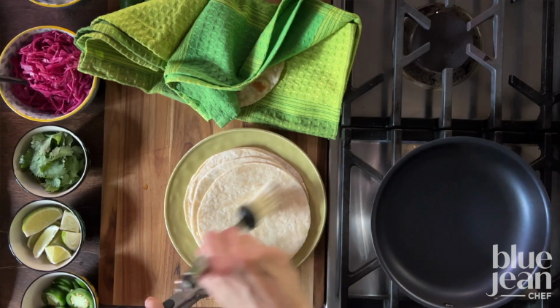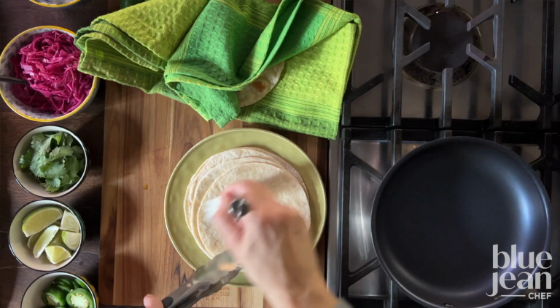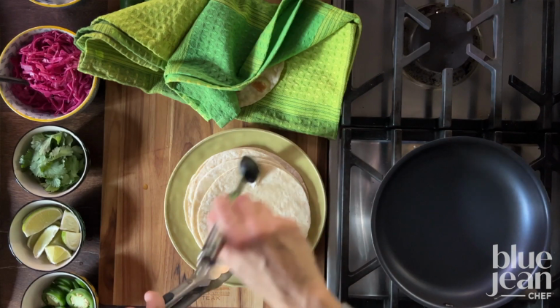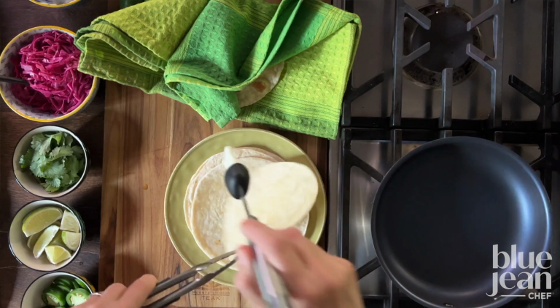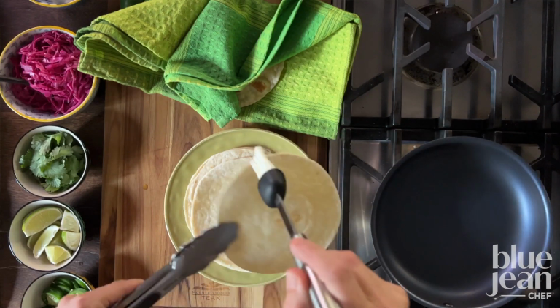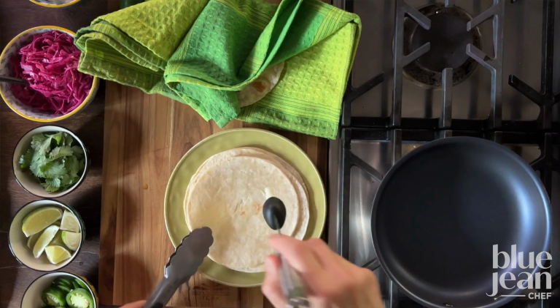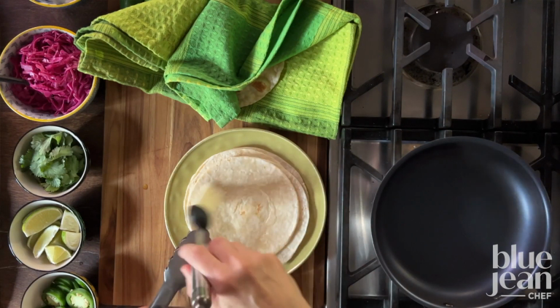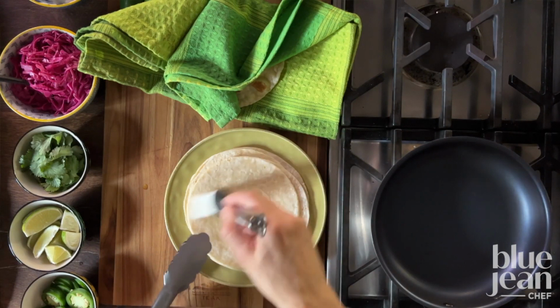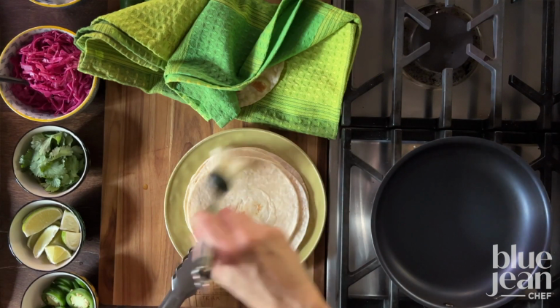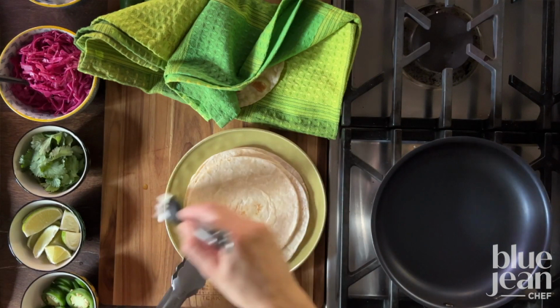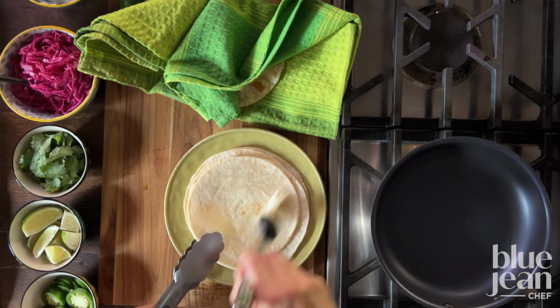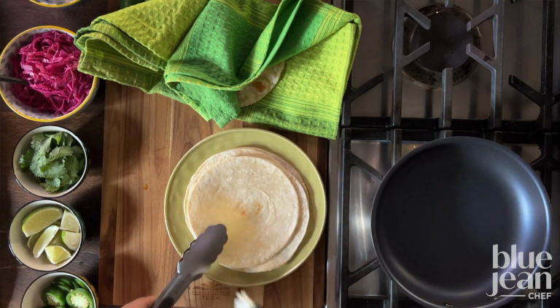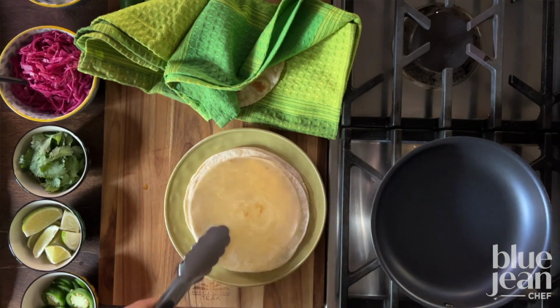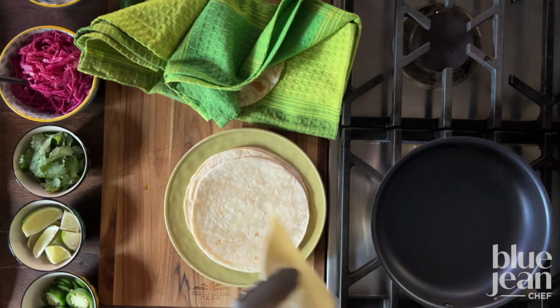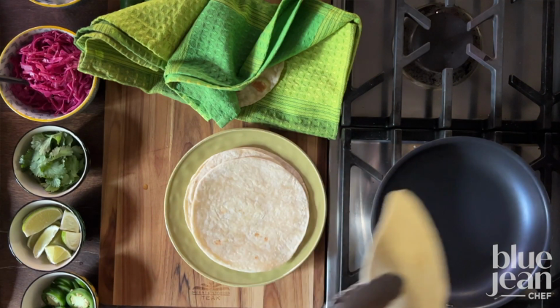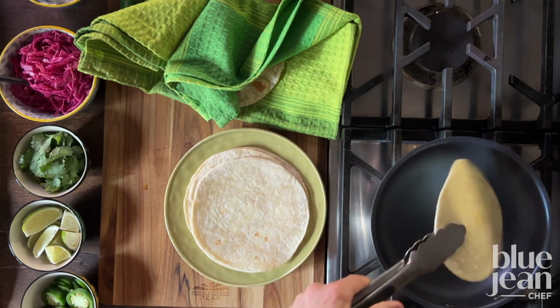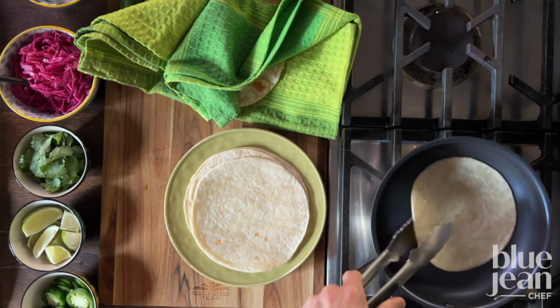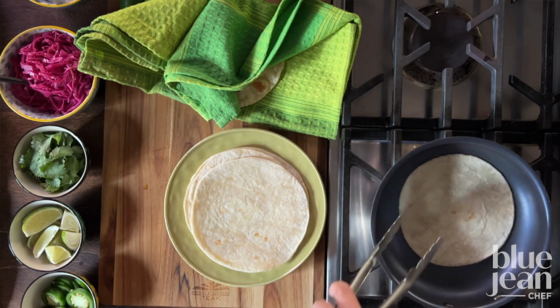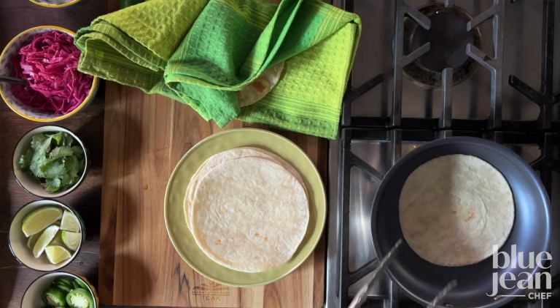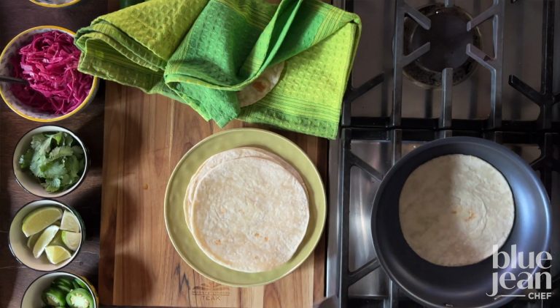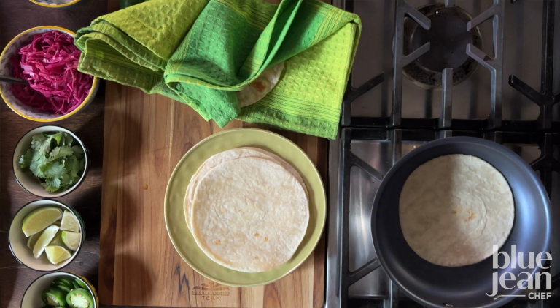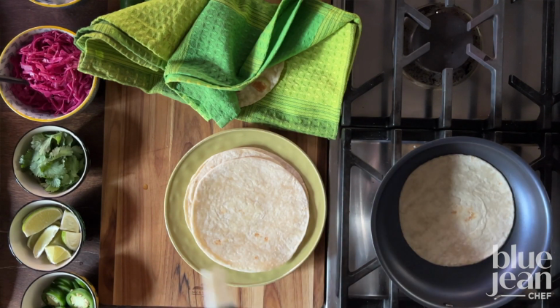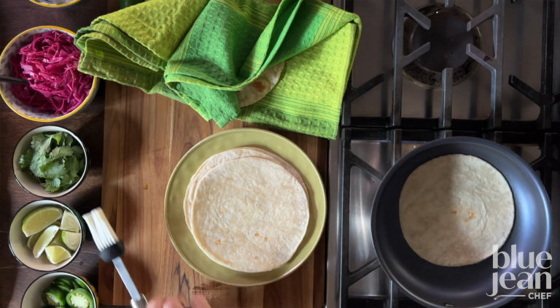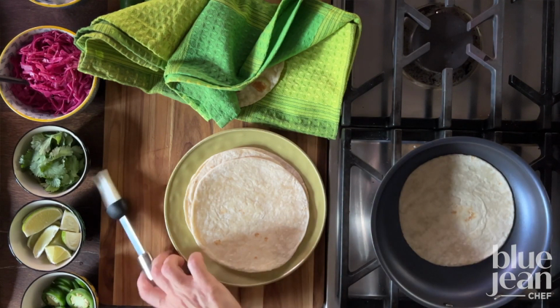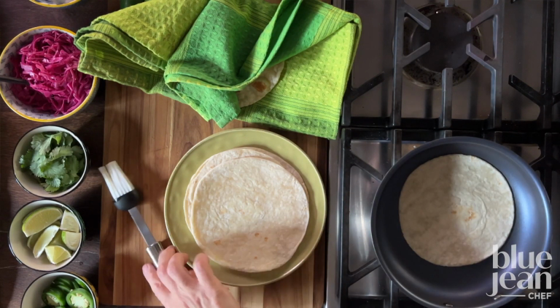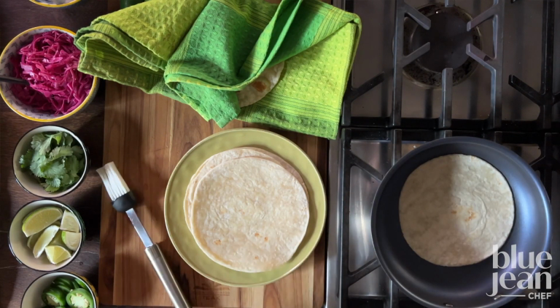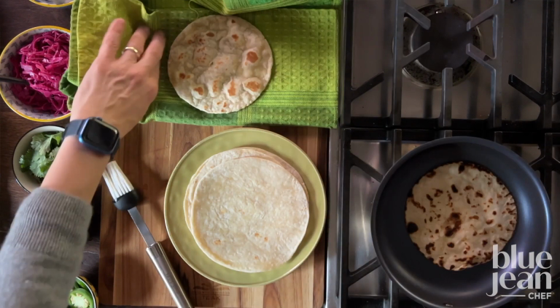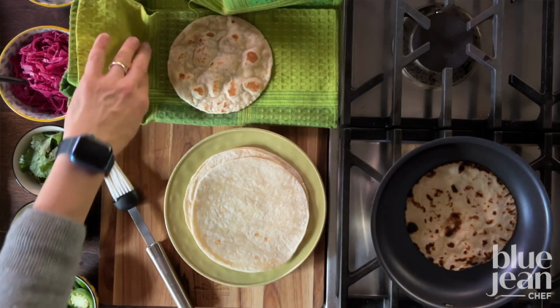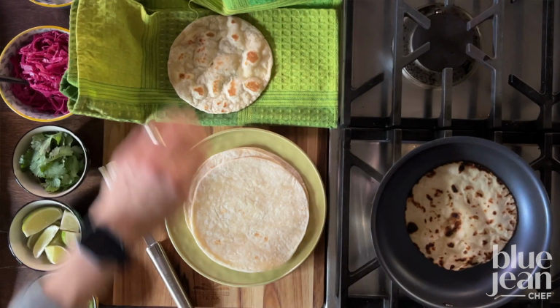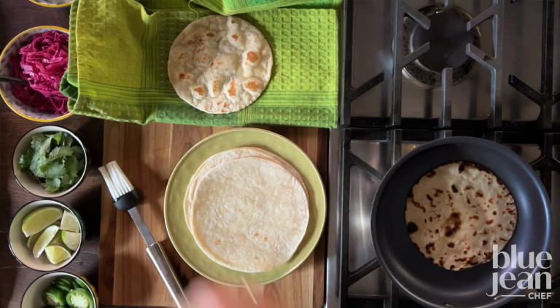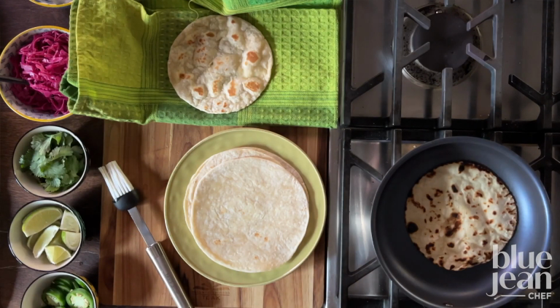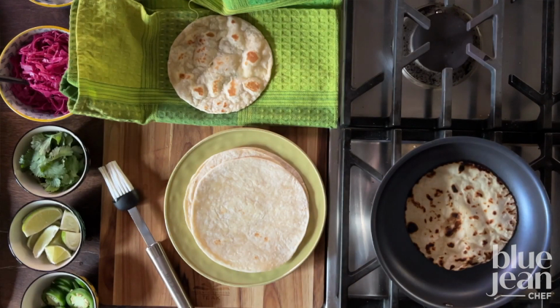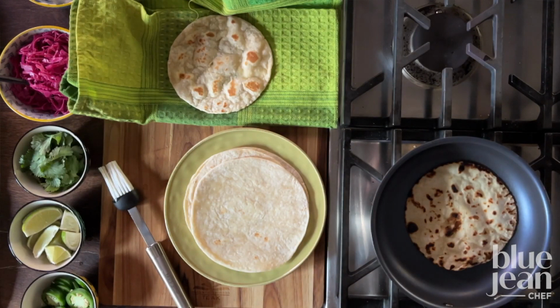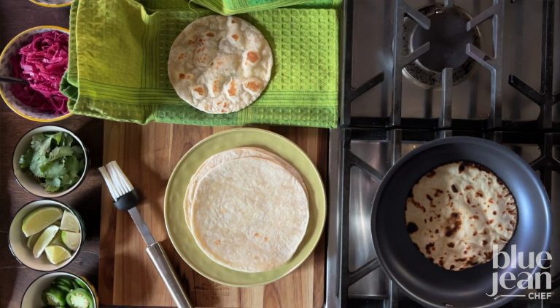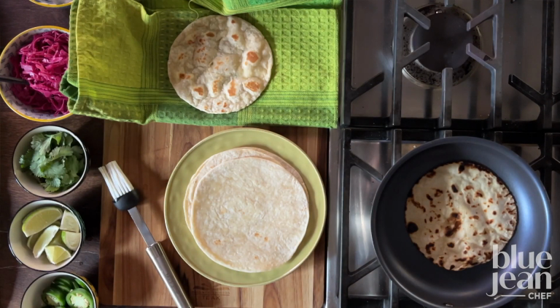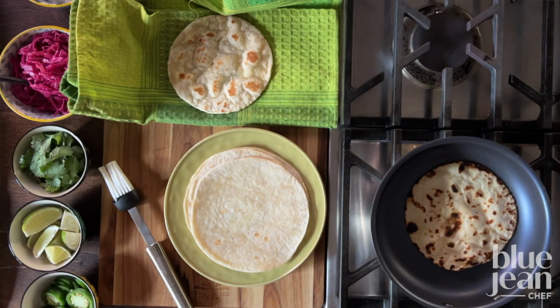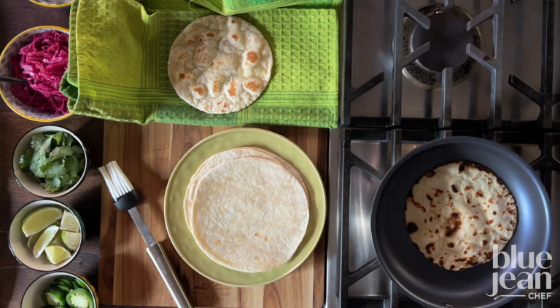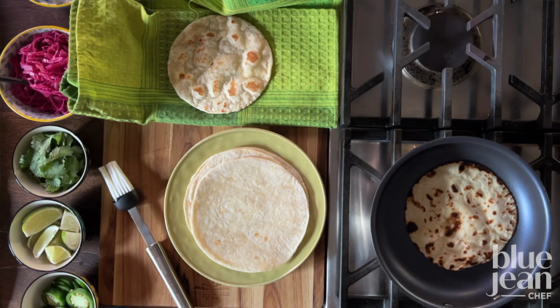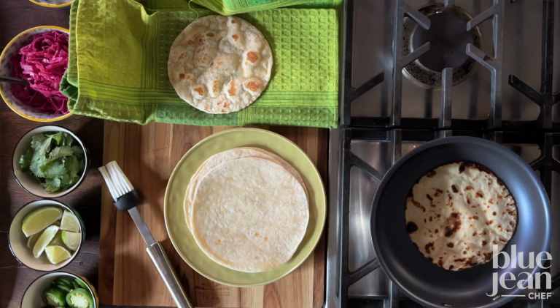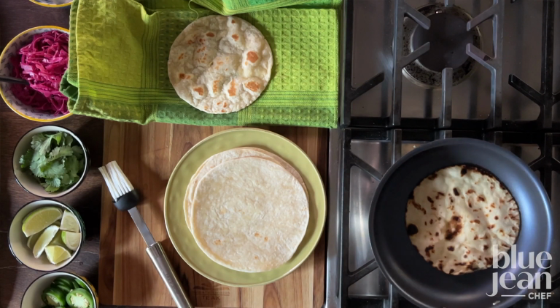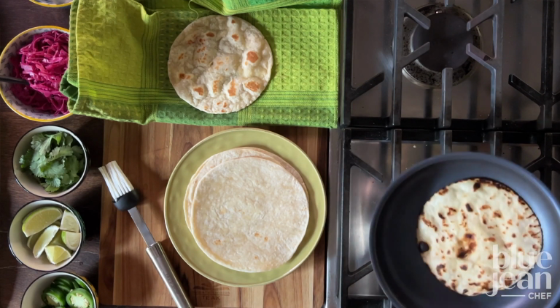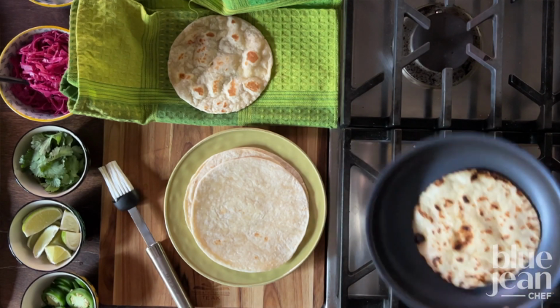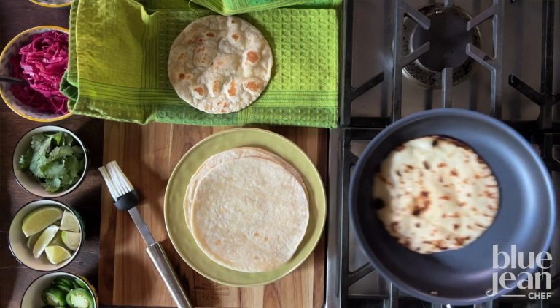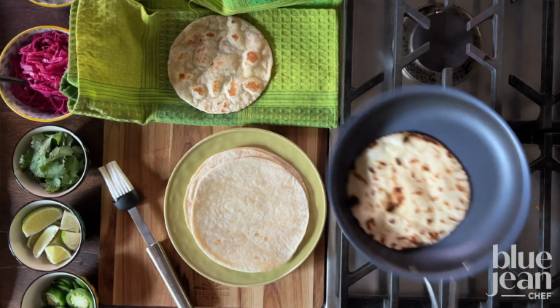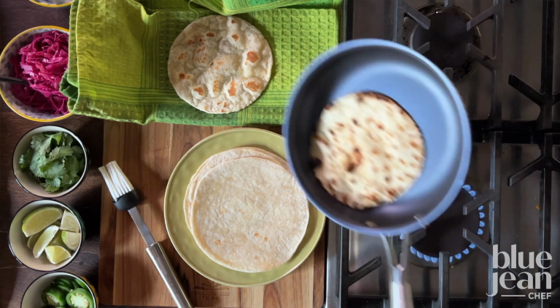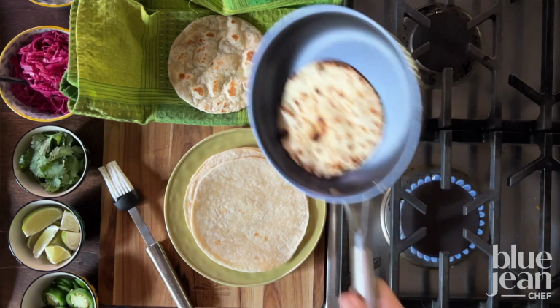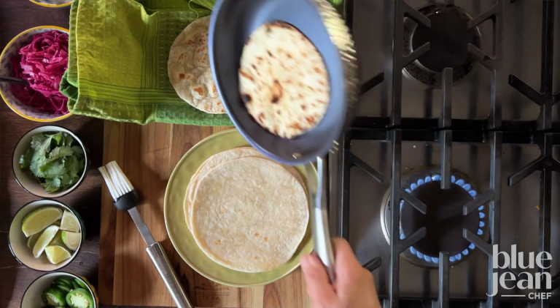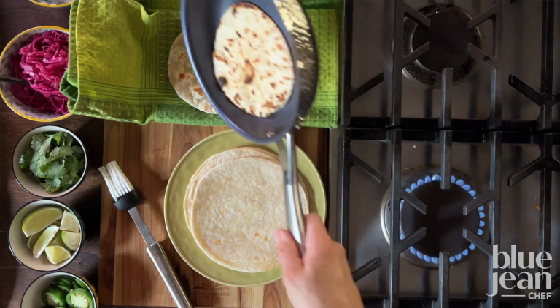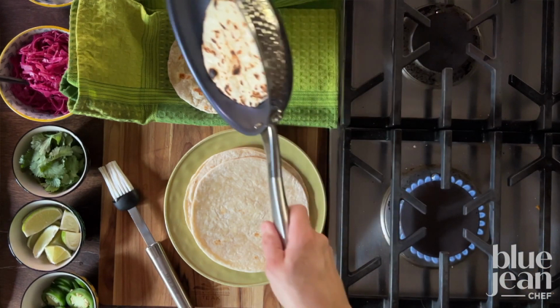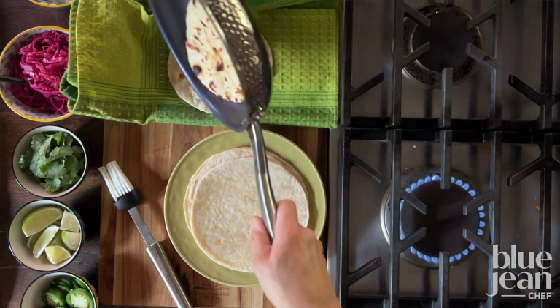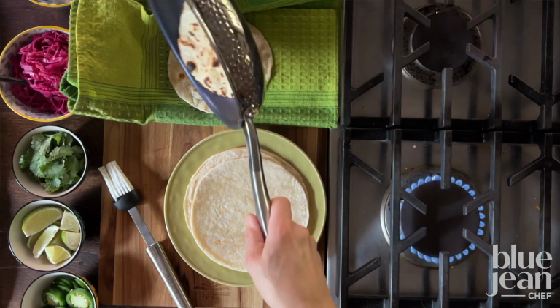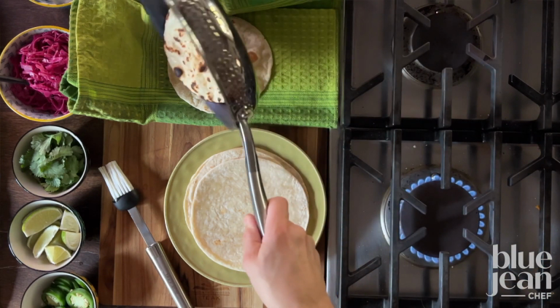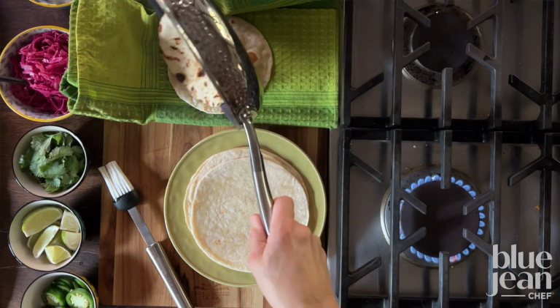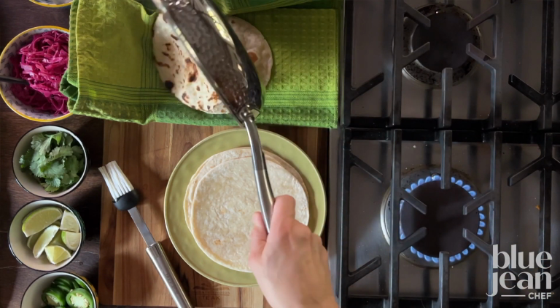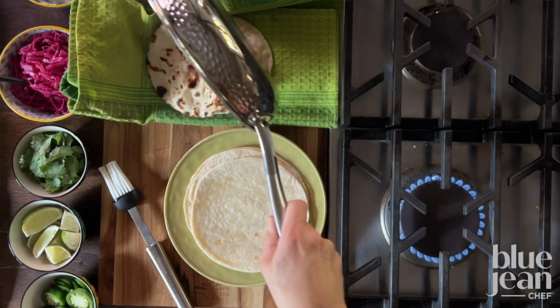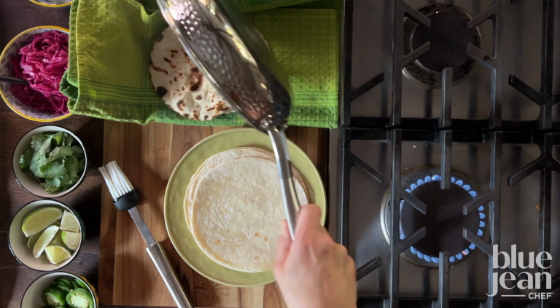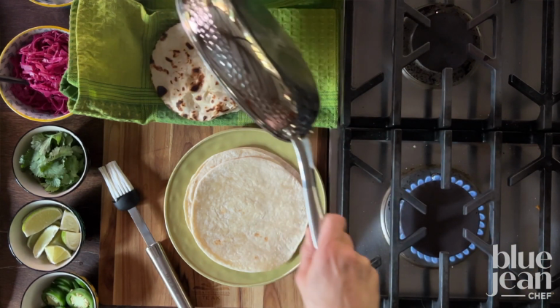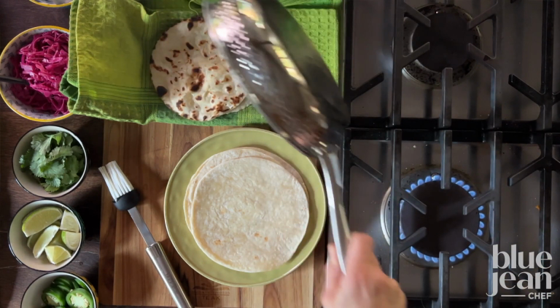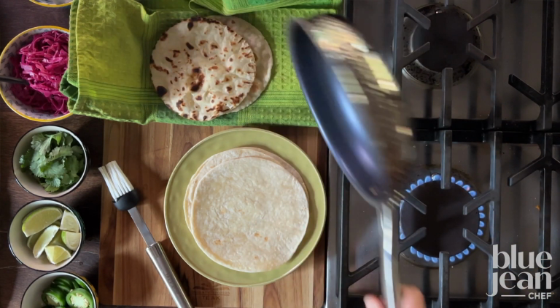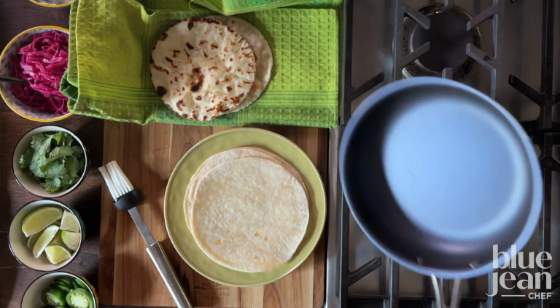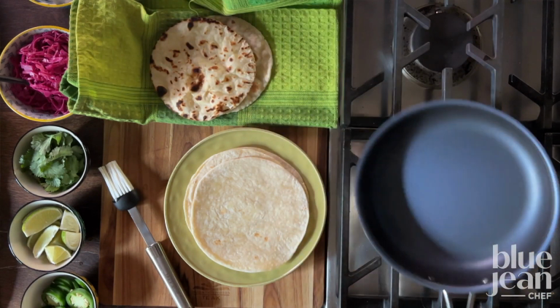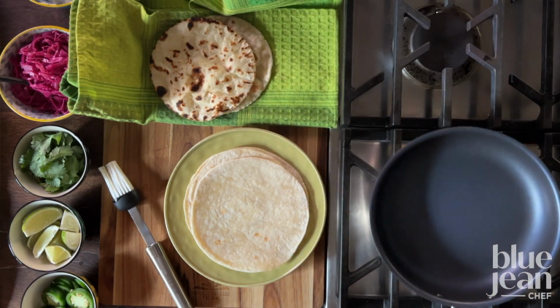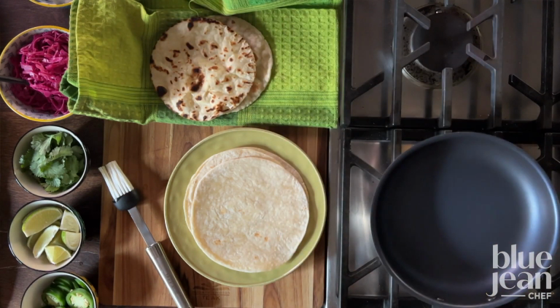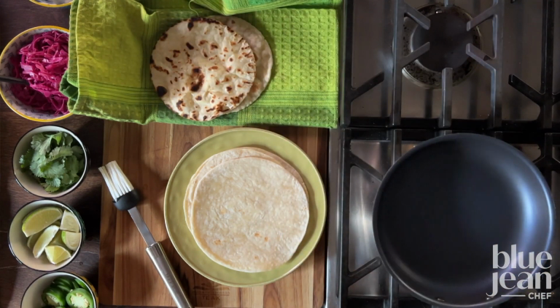Just before that half hour is up, brush the tortillas — flour or corn — with some olive oil and toast them in a non-stick skillet.